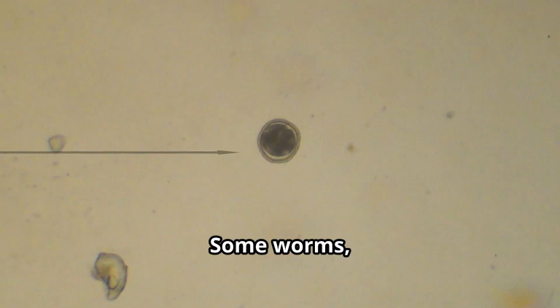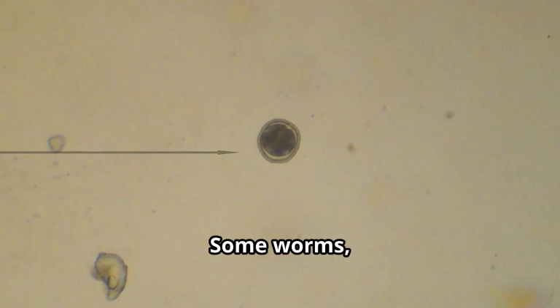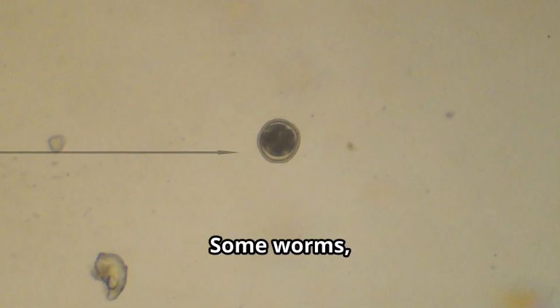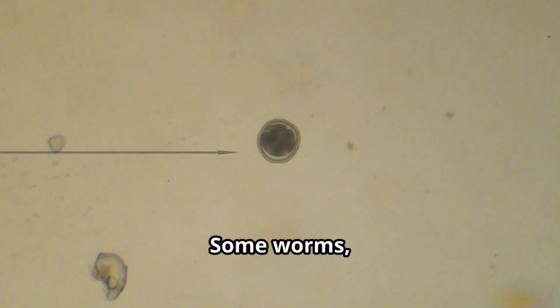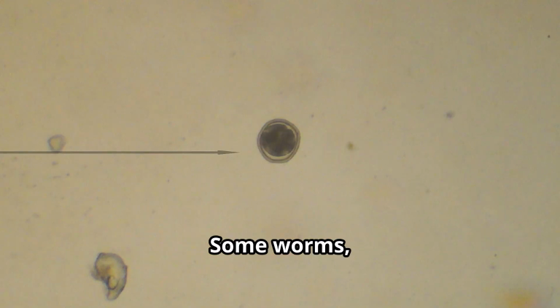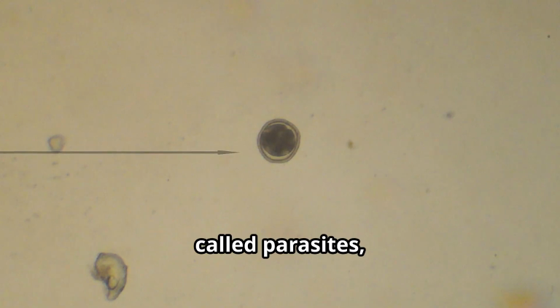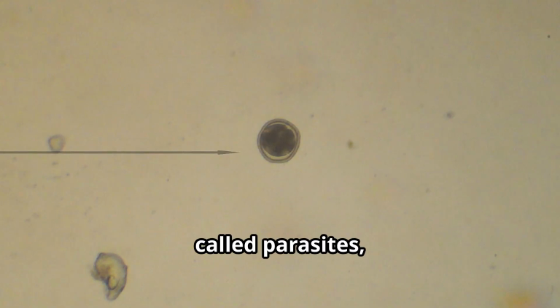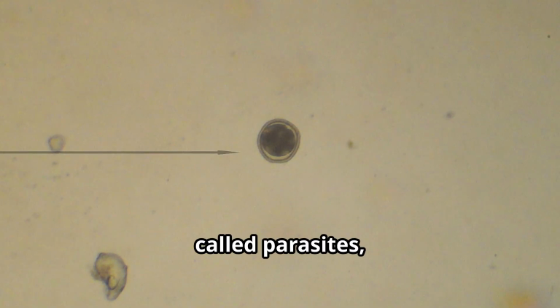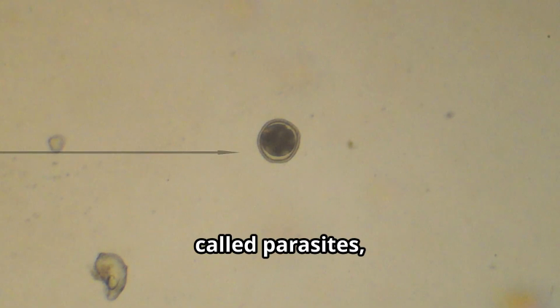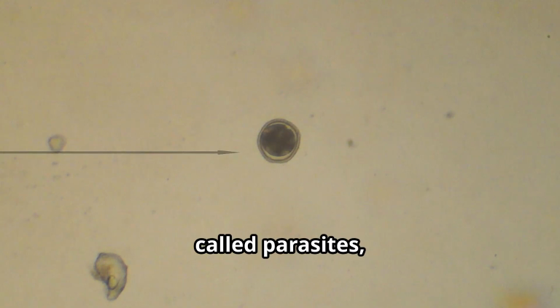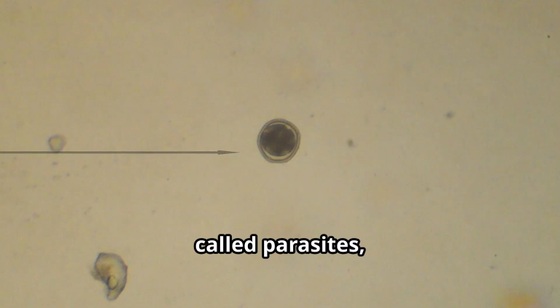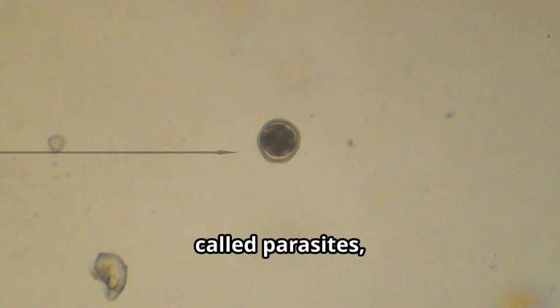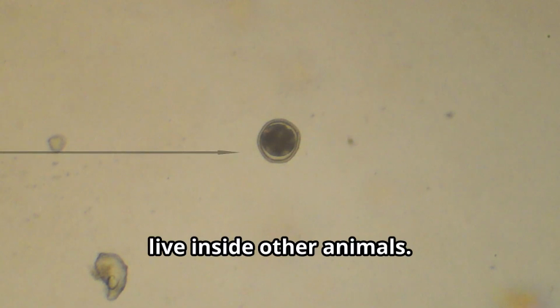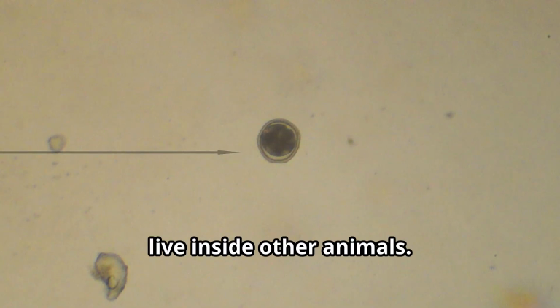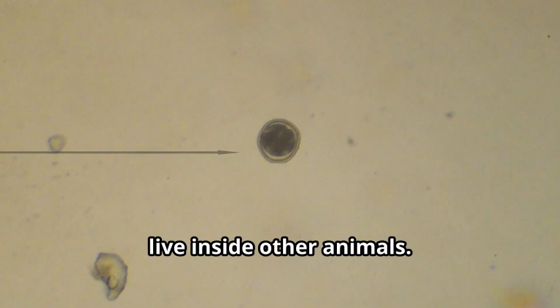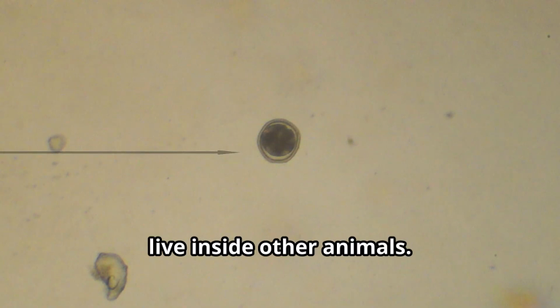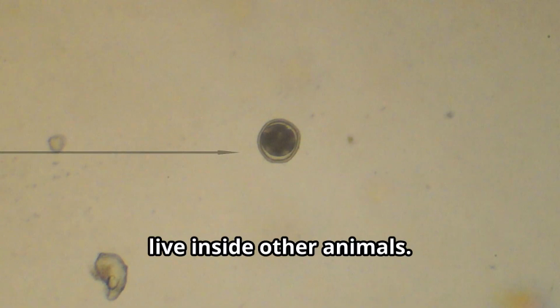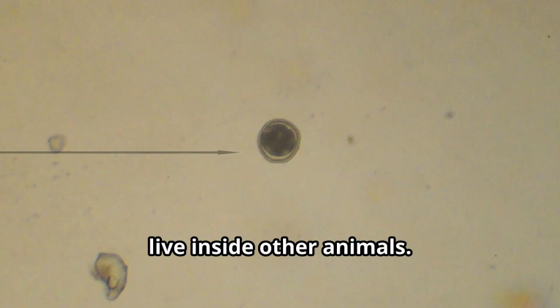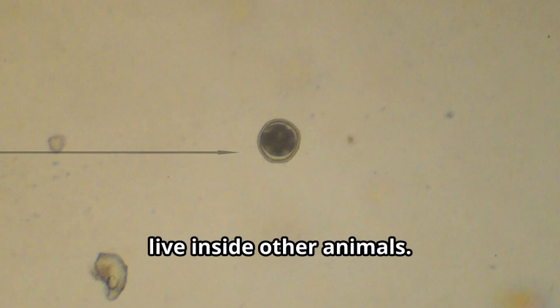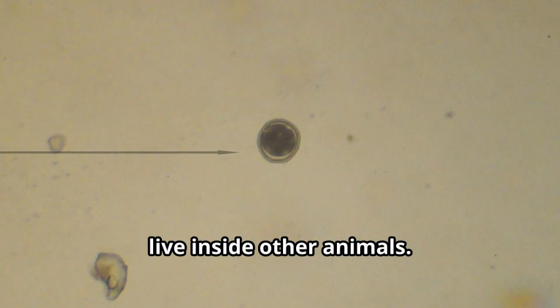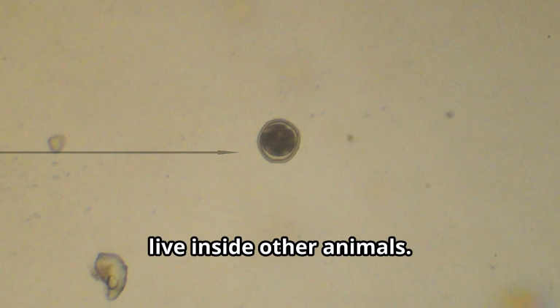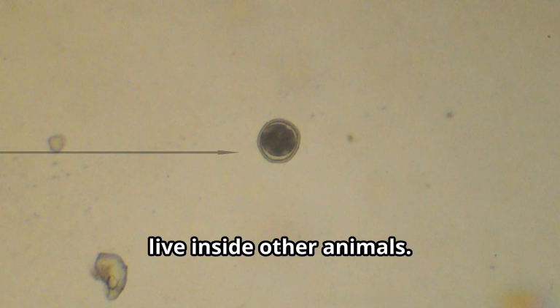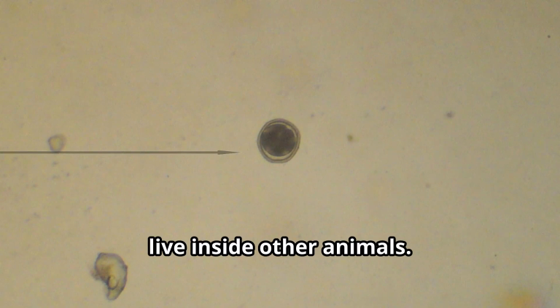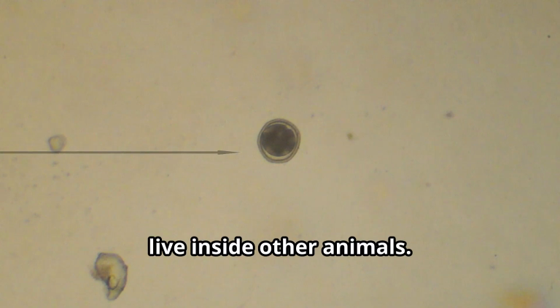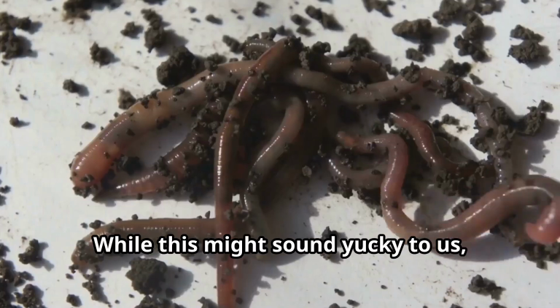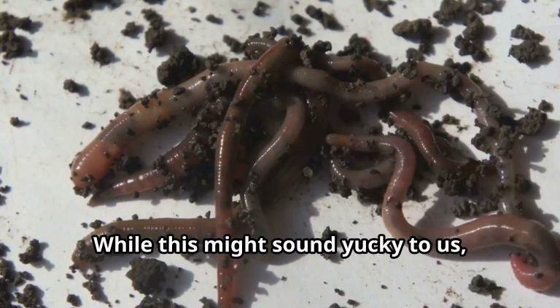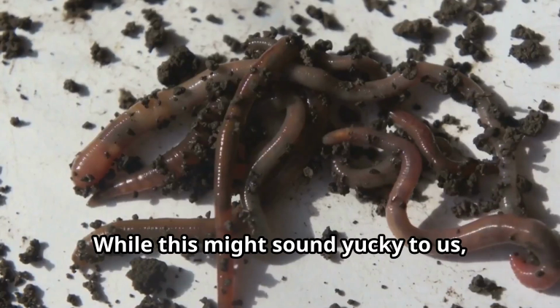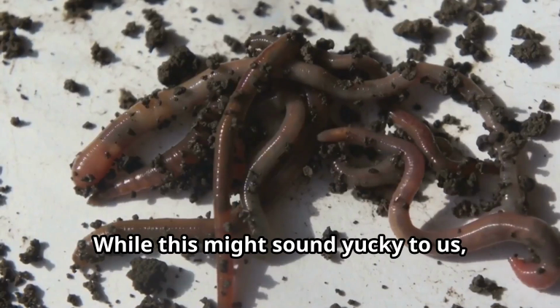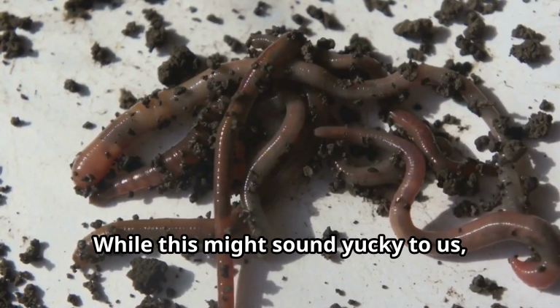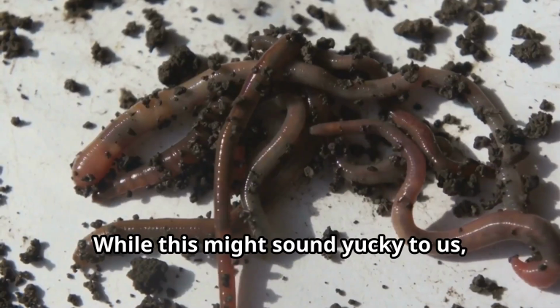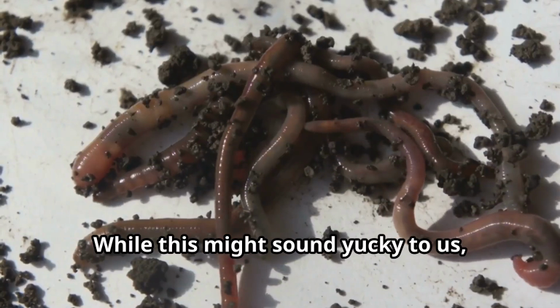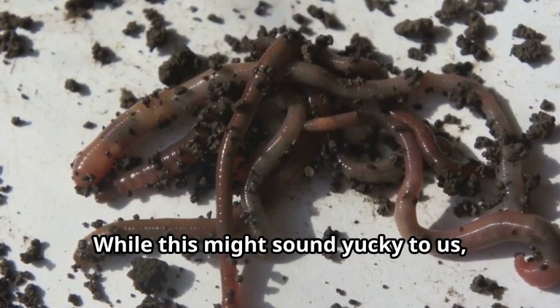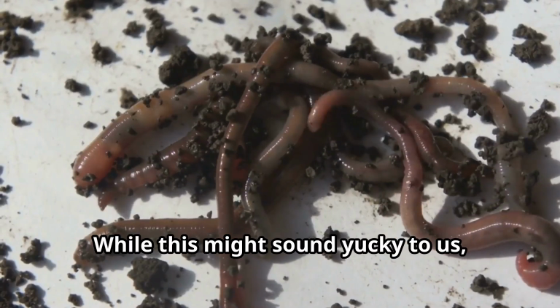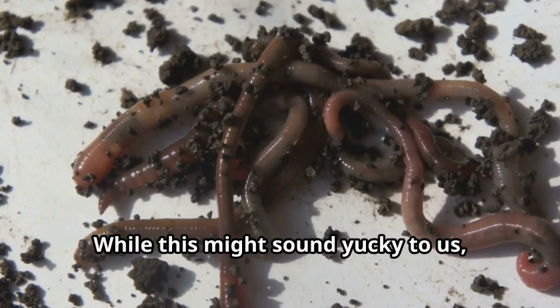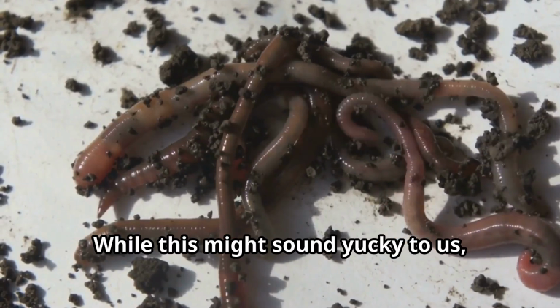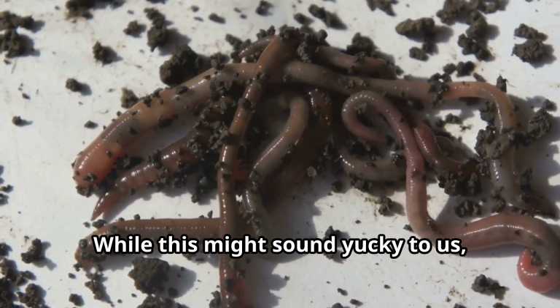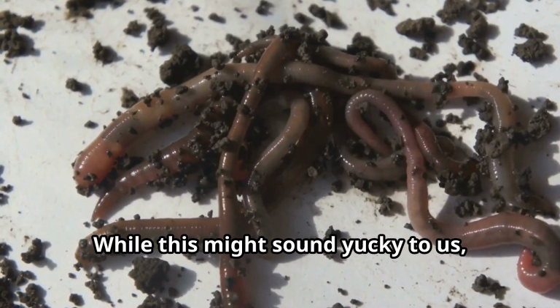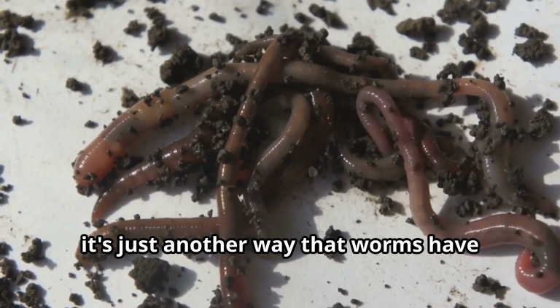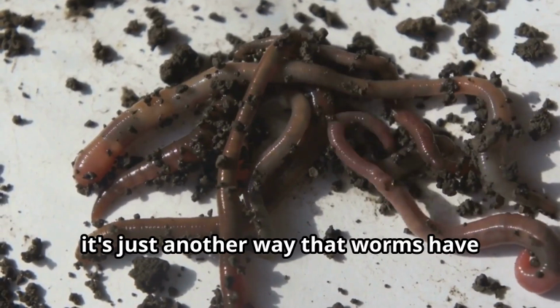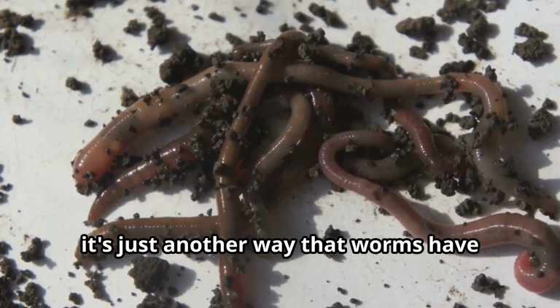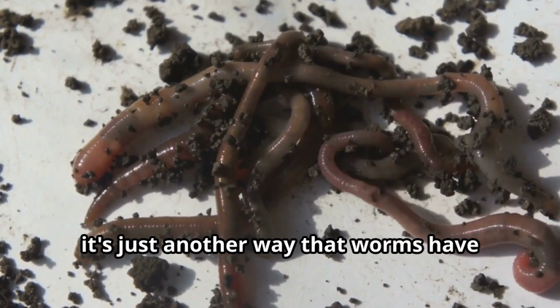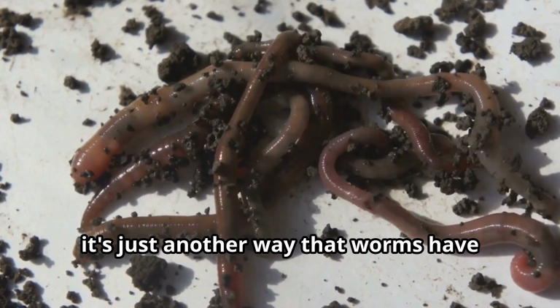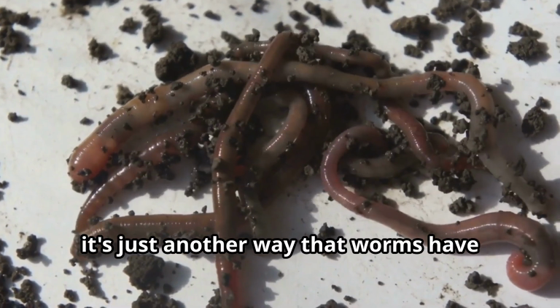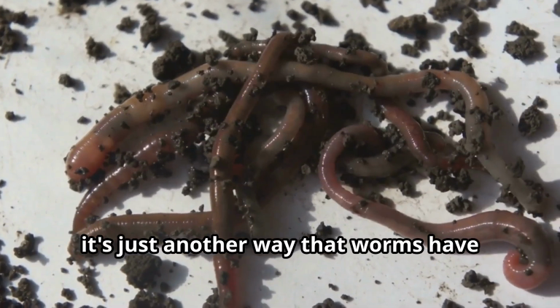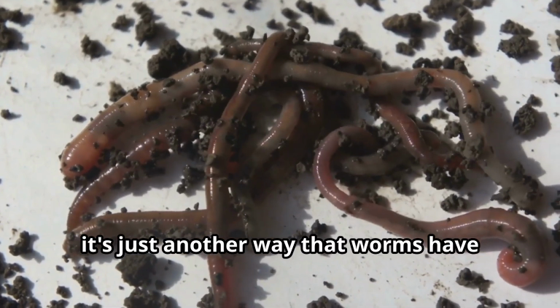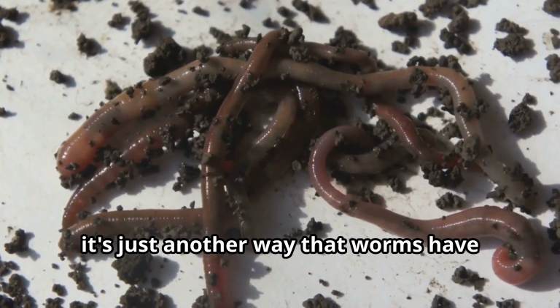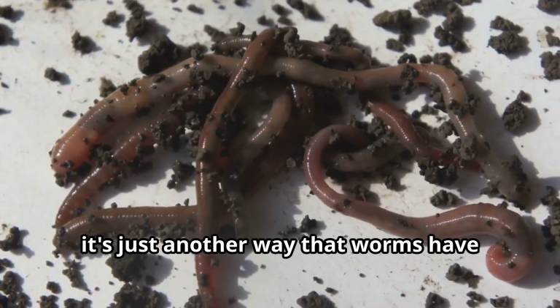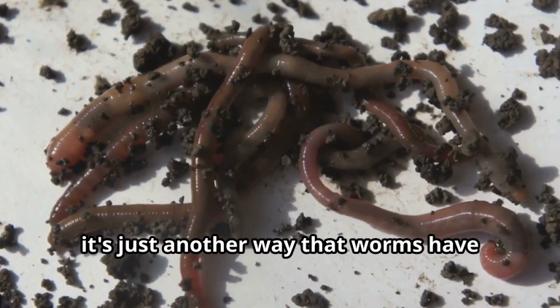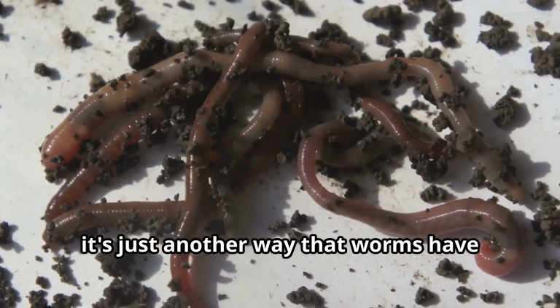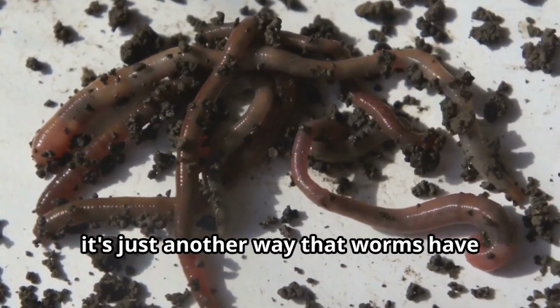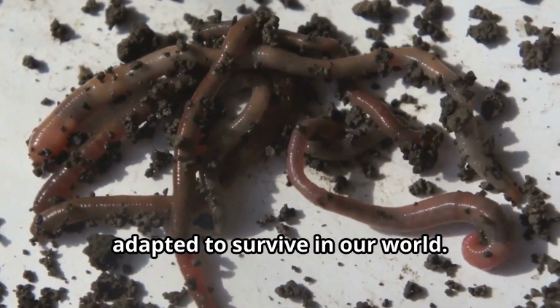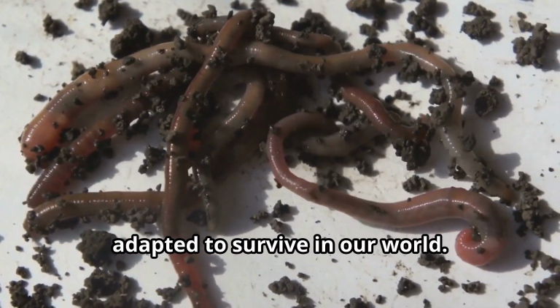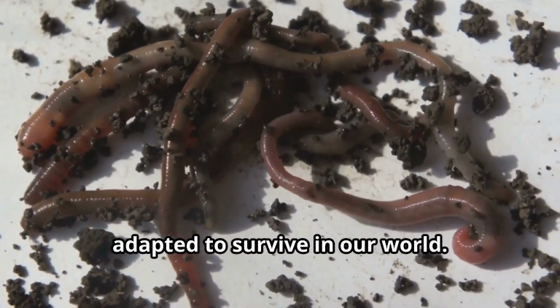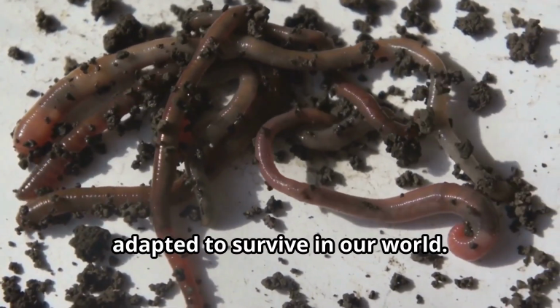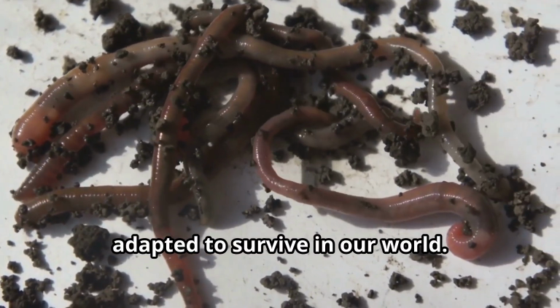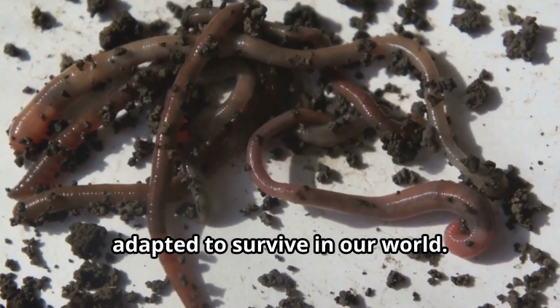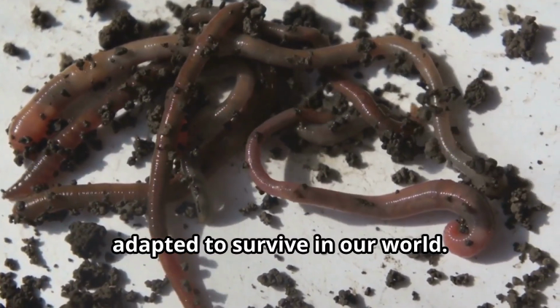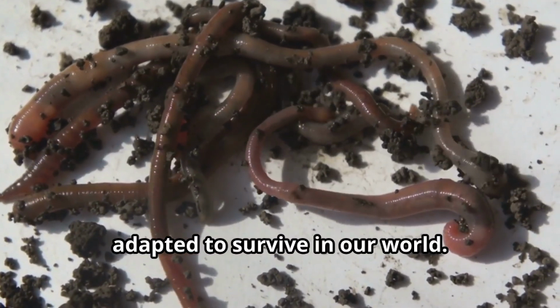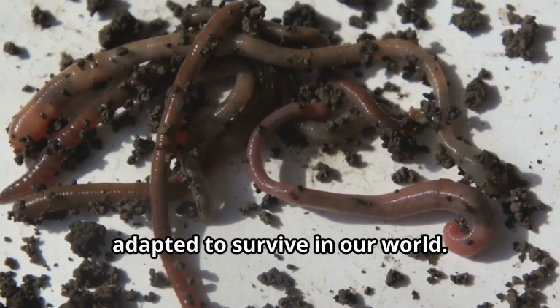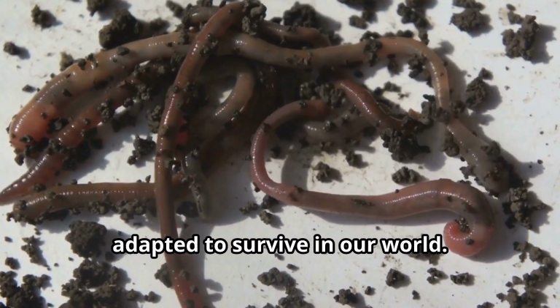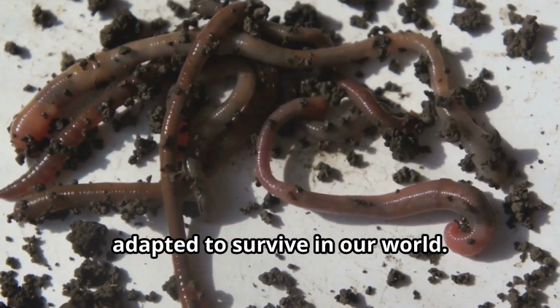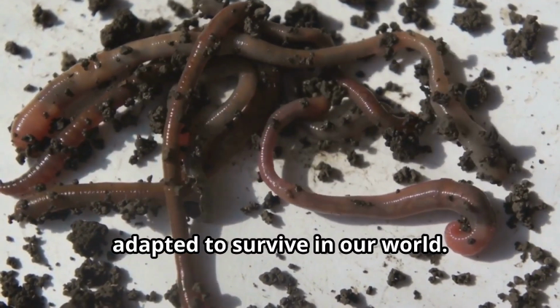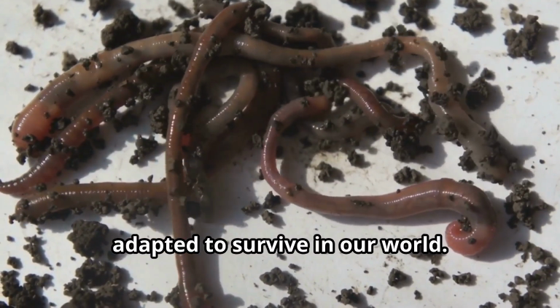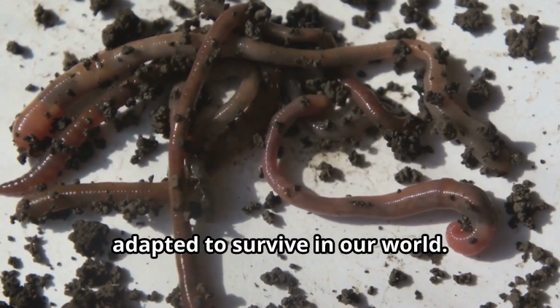Some worms, called parasites, live inside other animals. While this might sound yucky to us, it's just another way that worms have adapted to survive in our world.